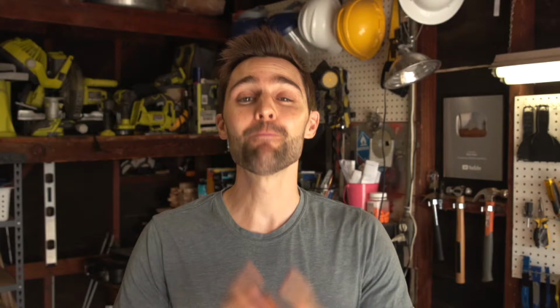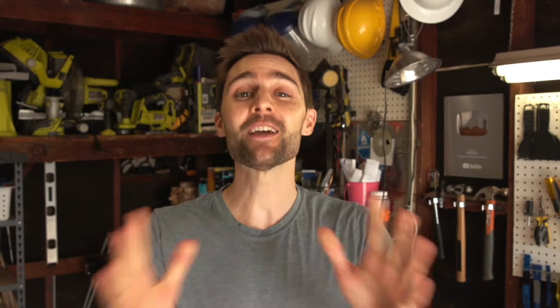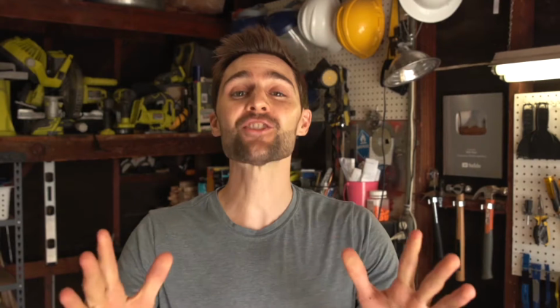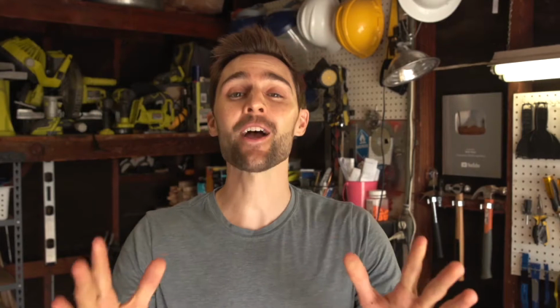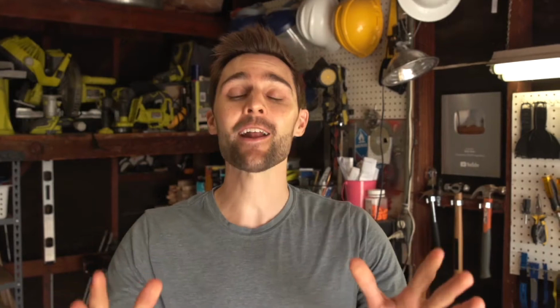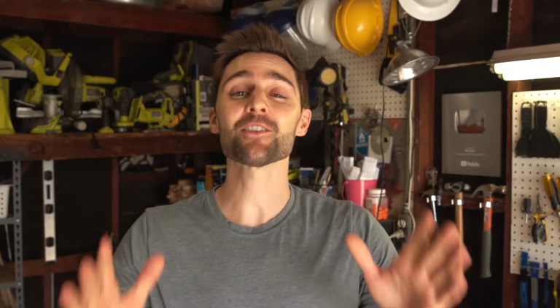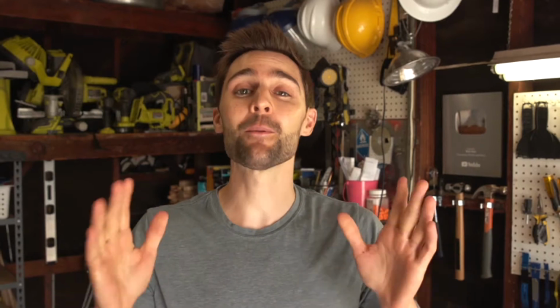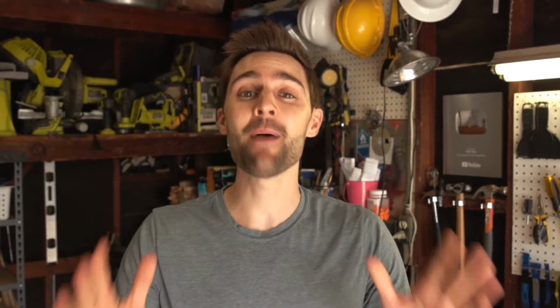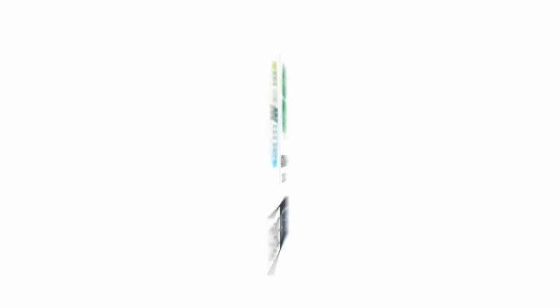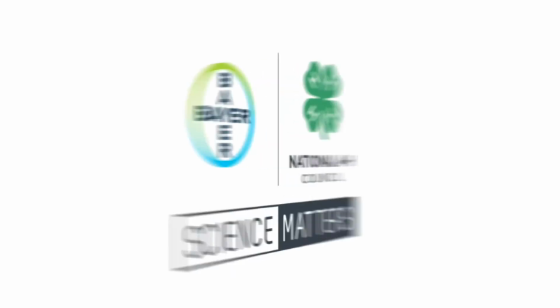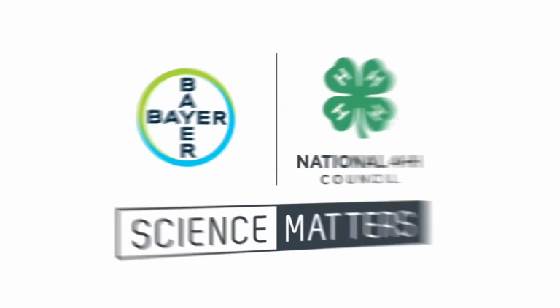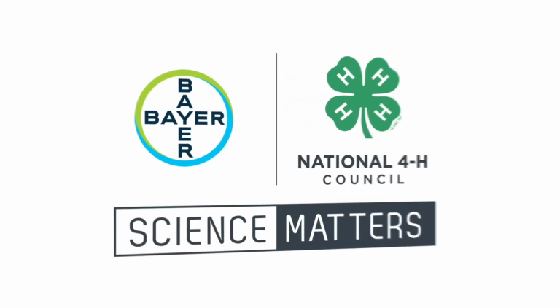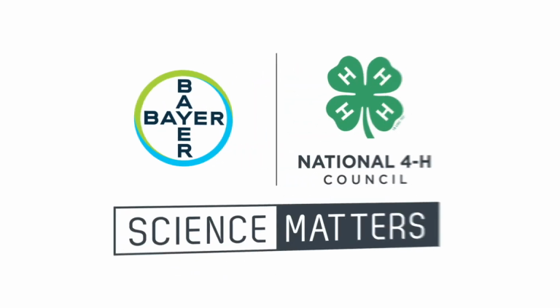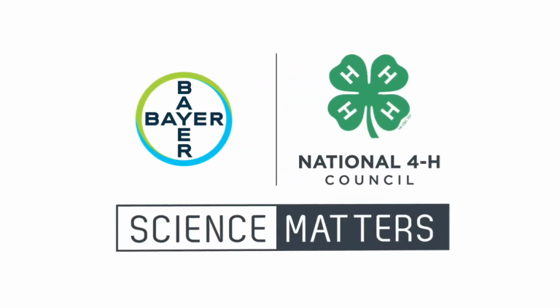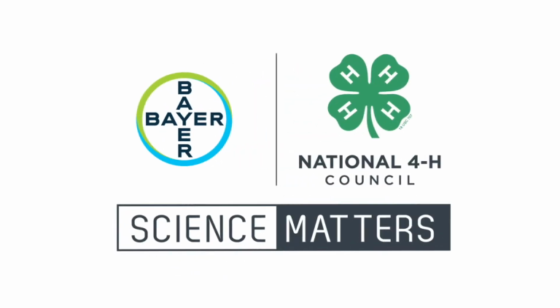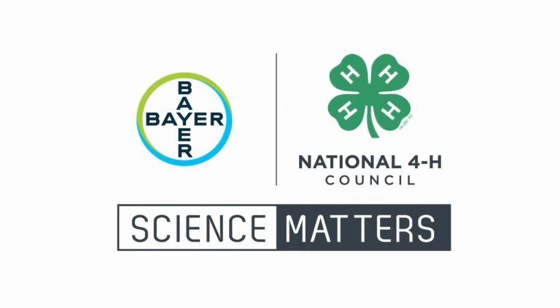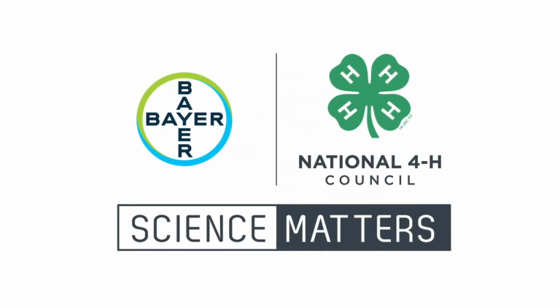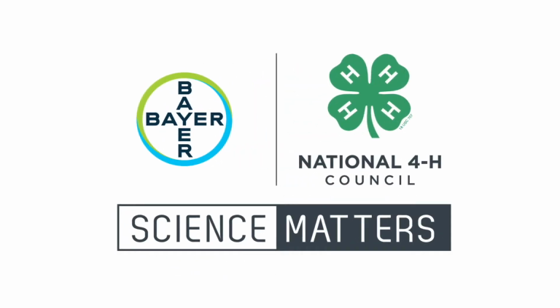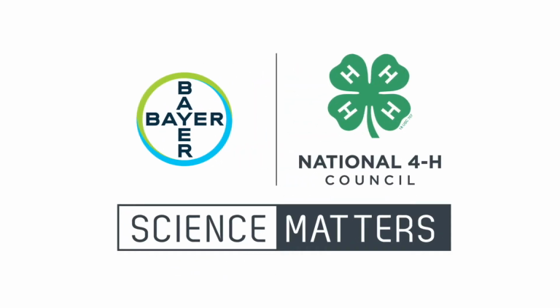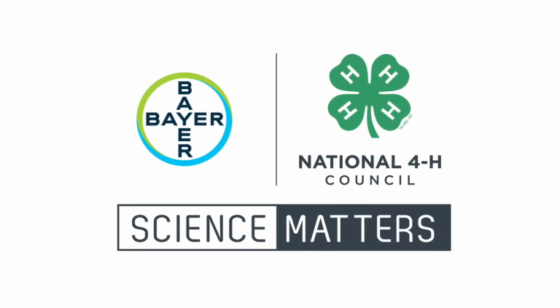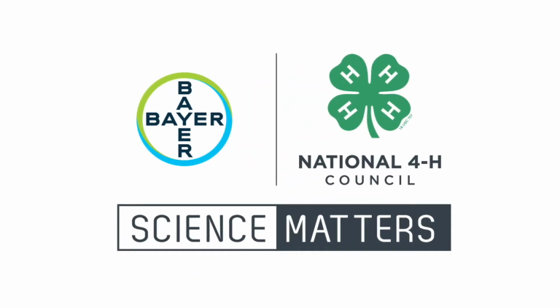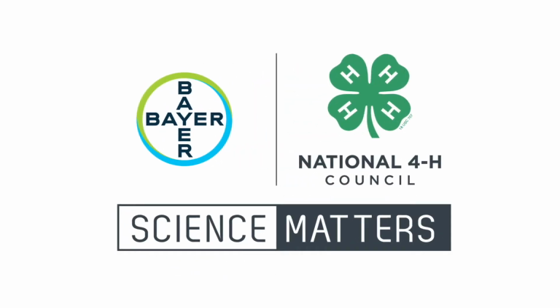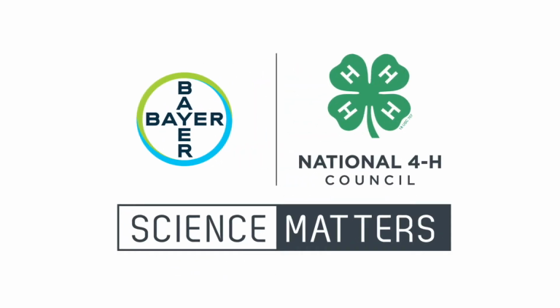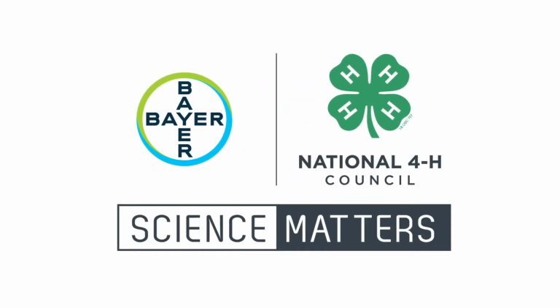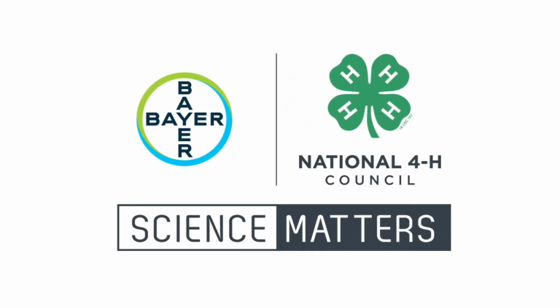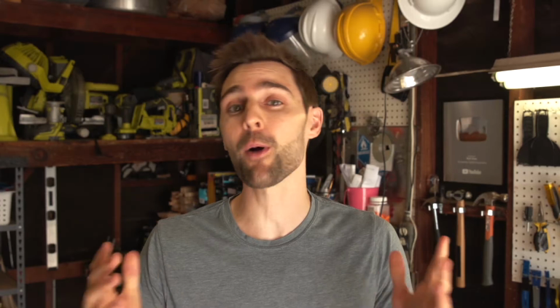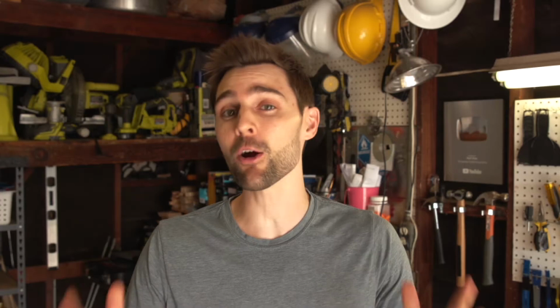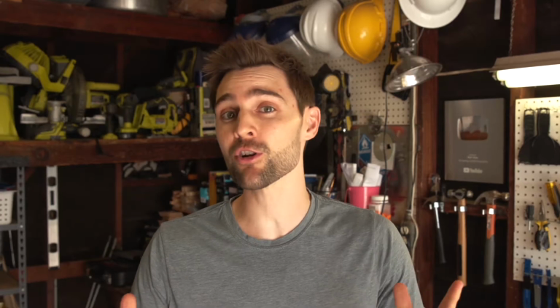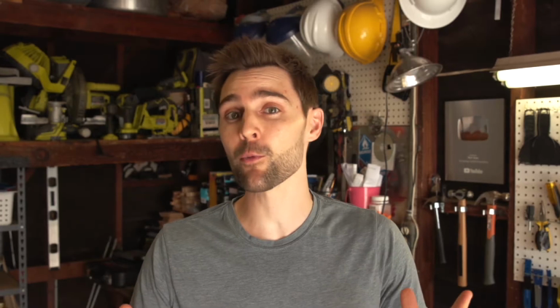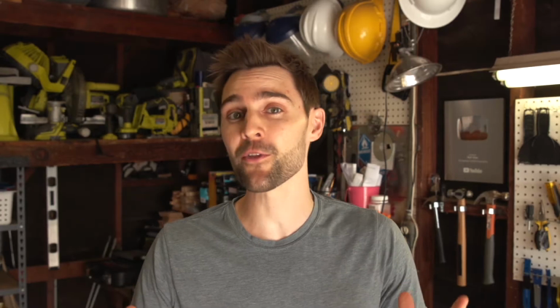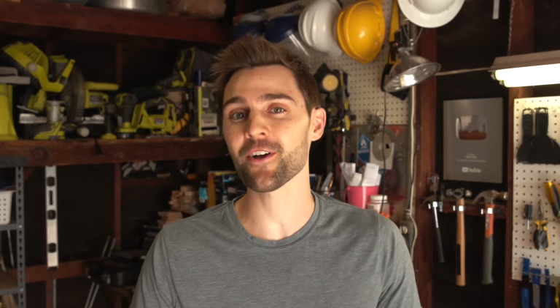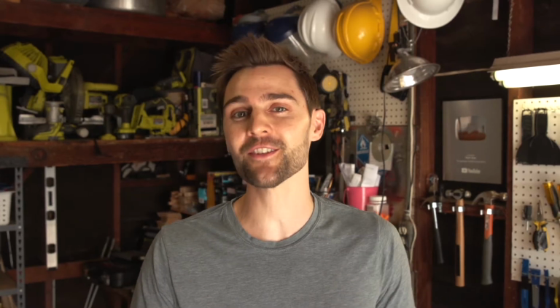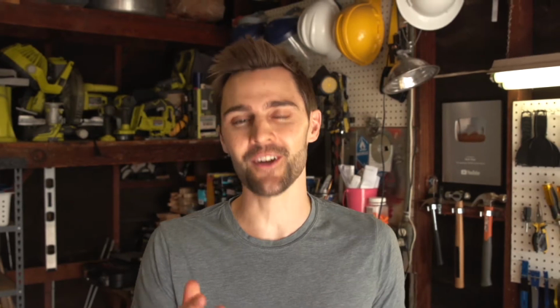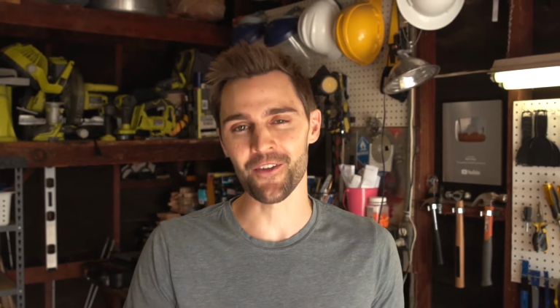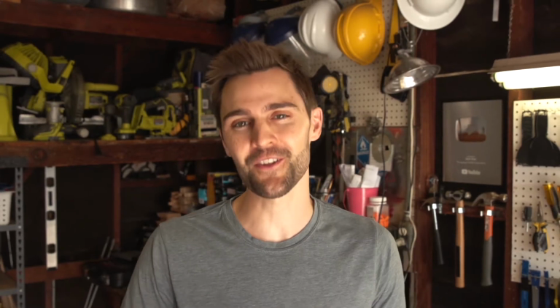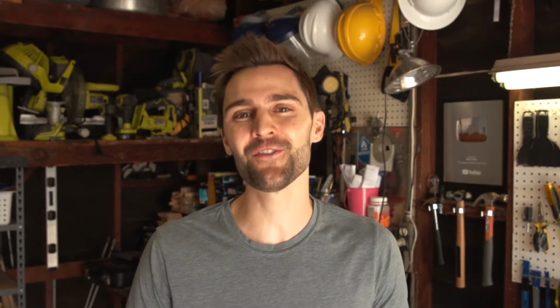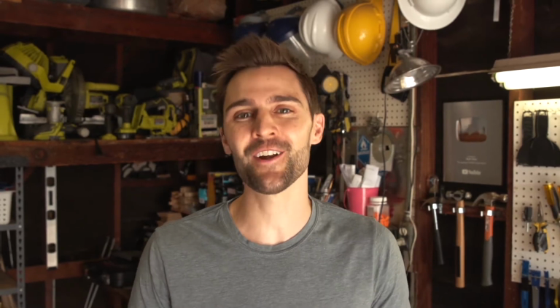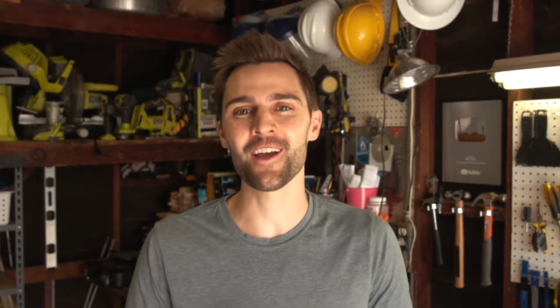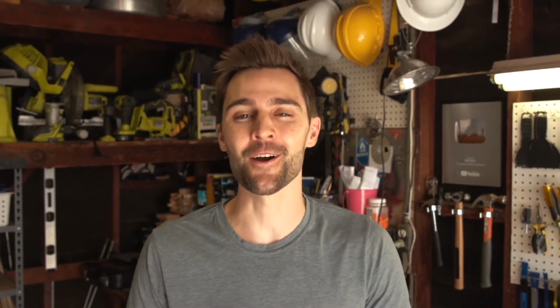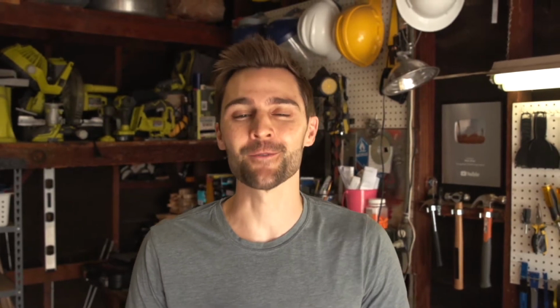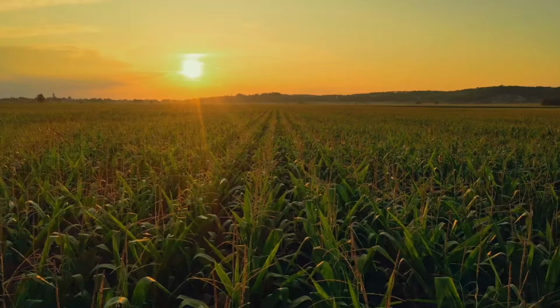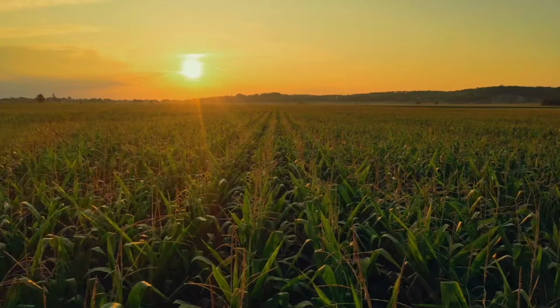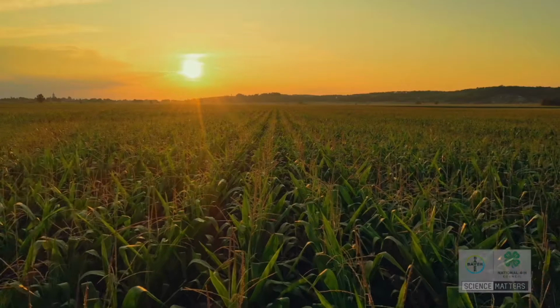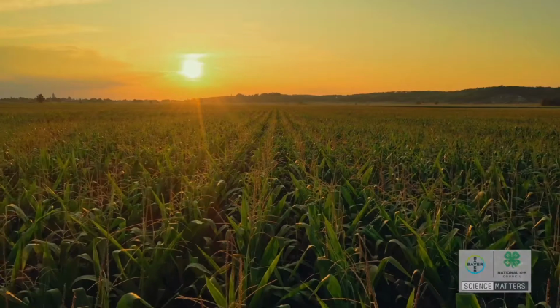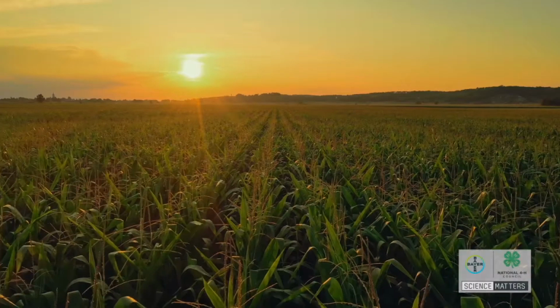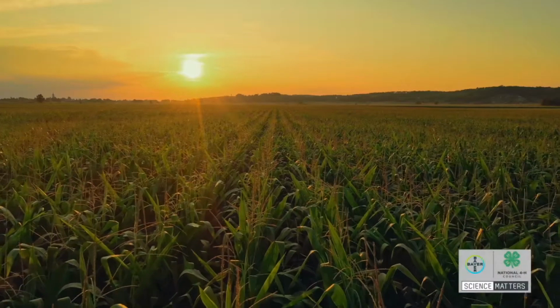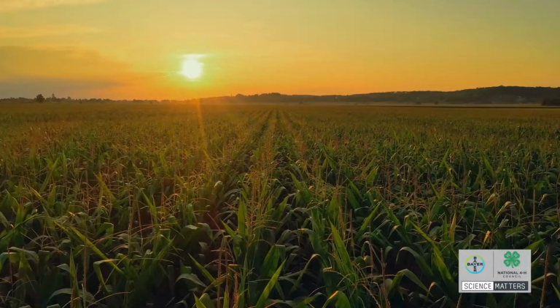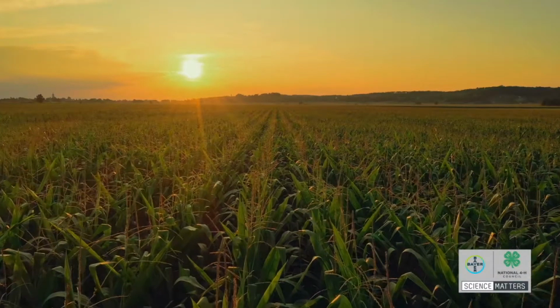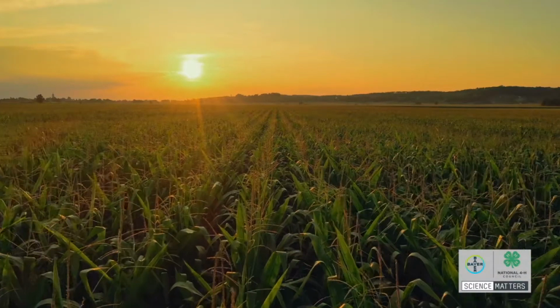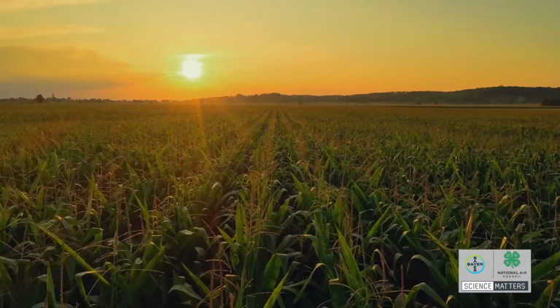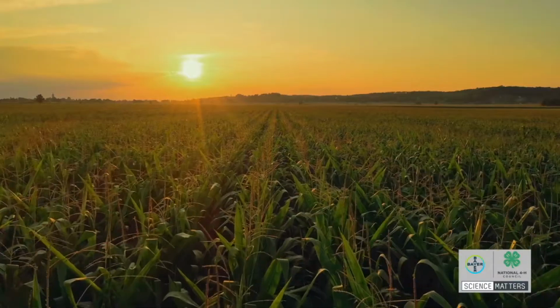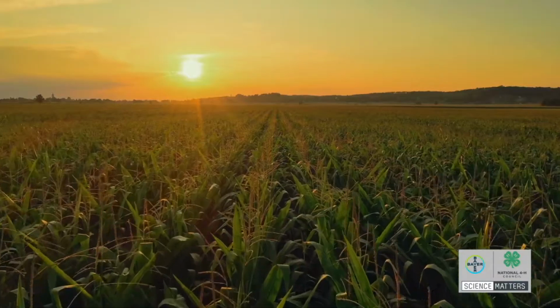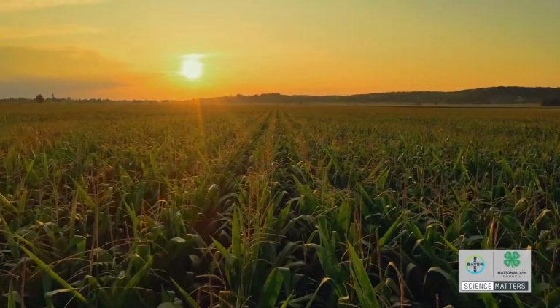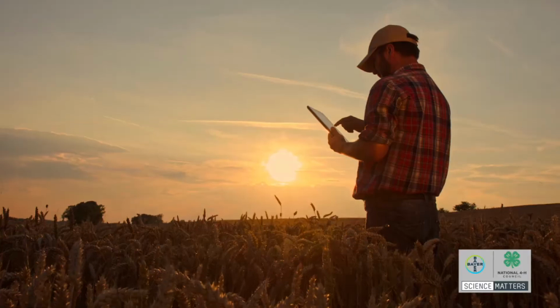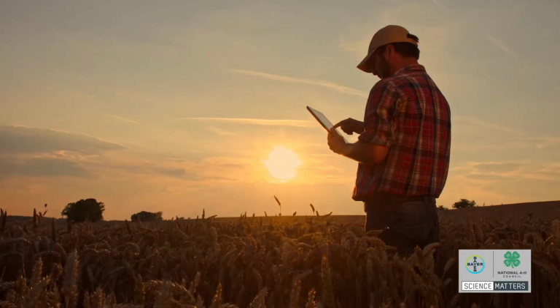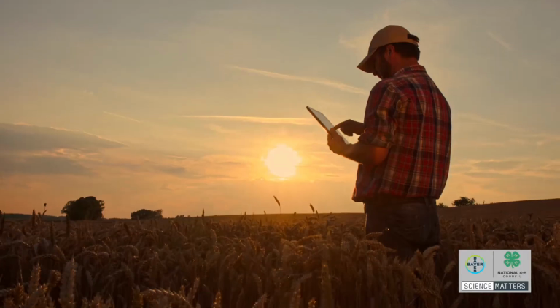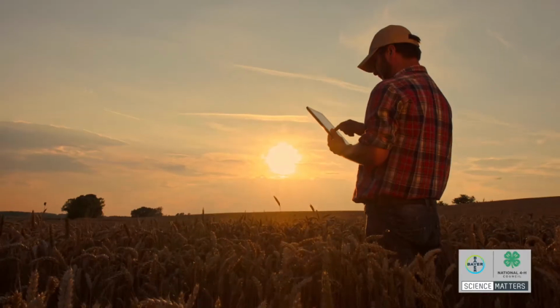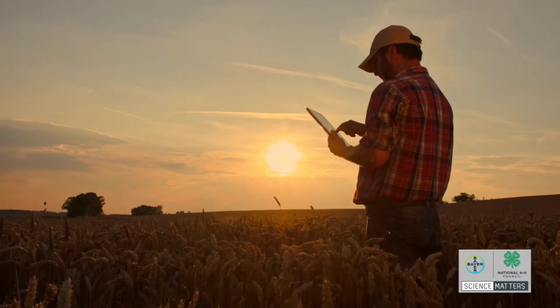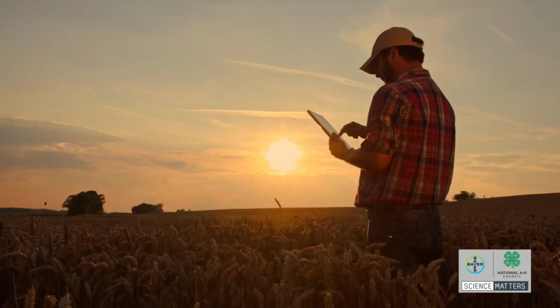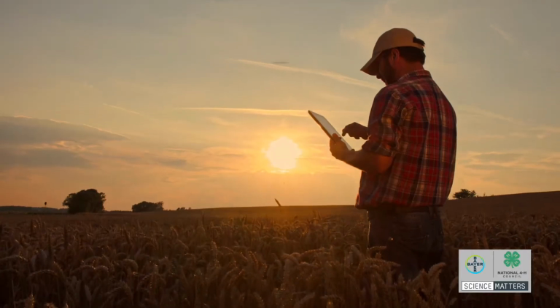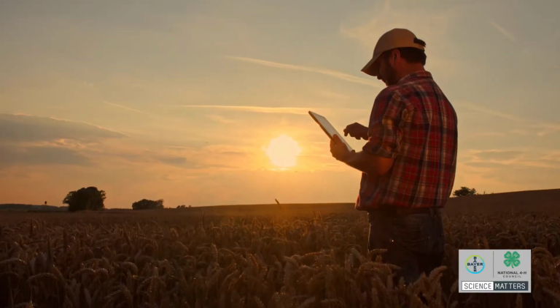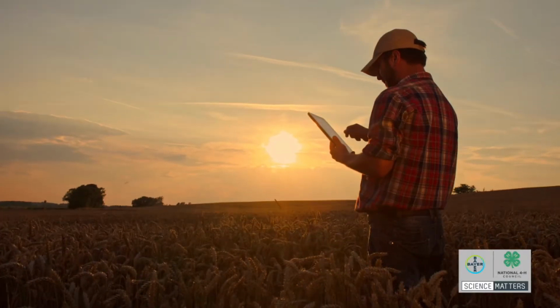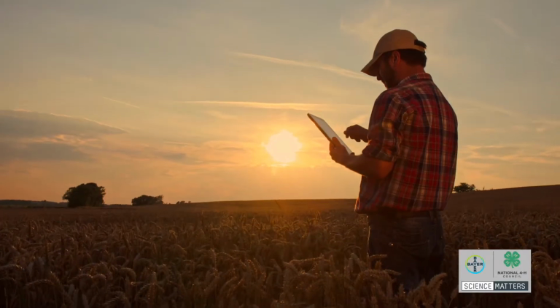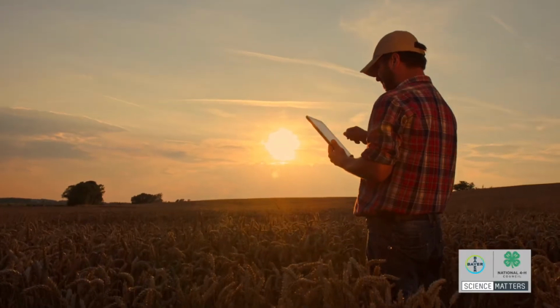Big shout out to Bayer and the National 4-H Council for partnering with us on this video. In celebration of agricultural science, Bayer and 4-H...